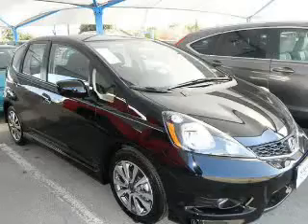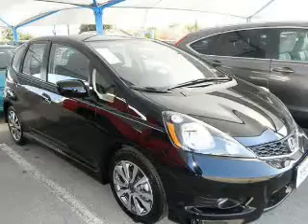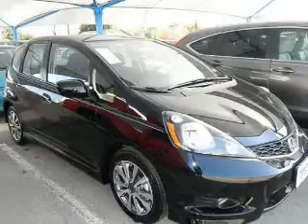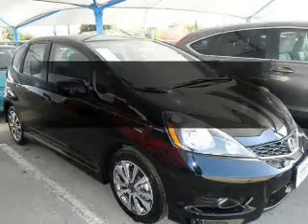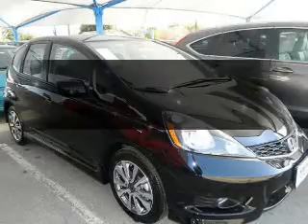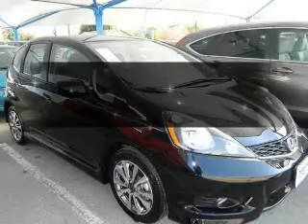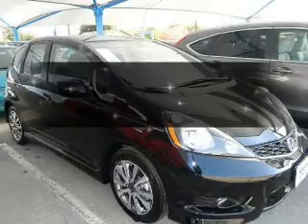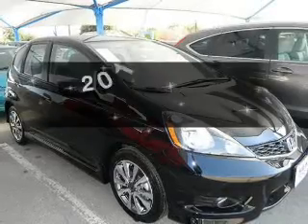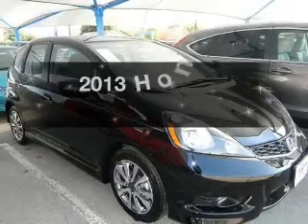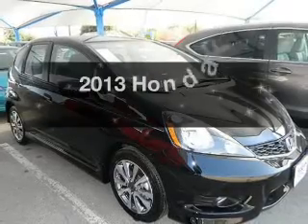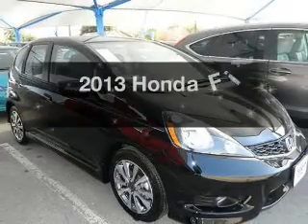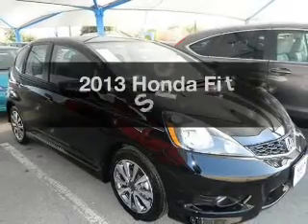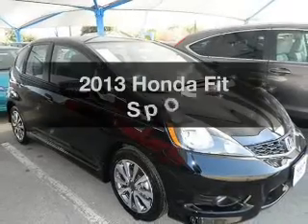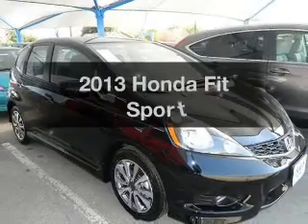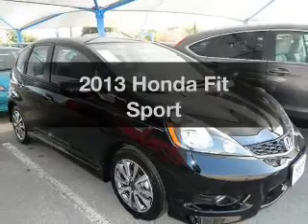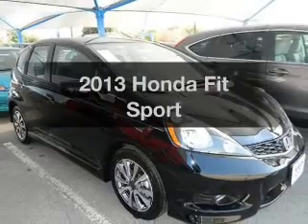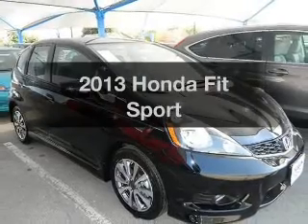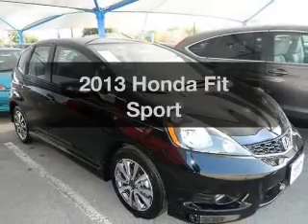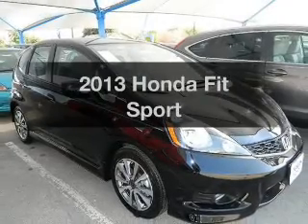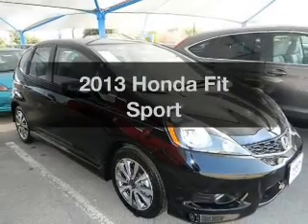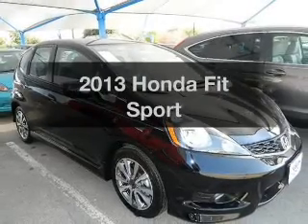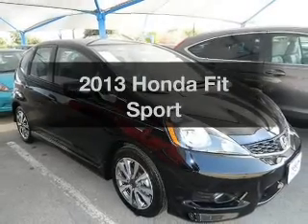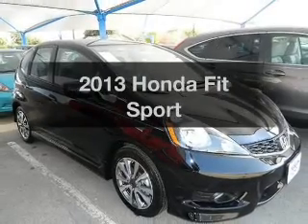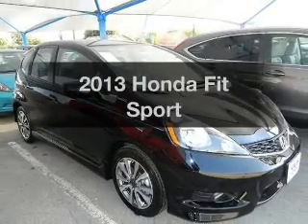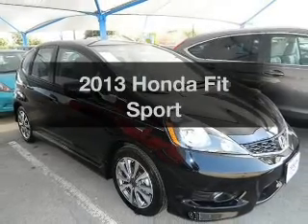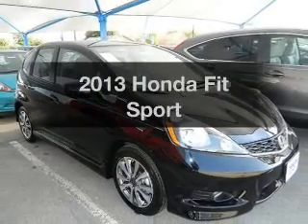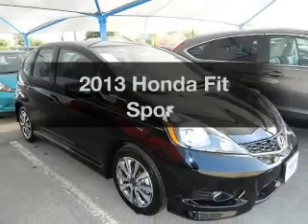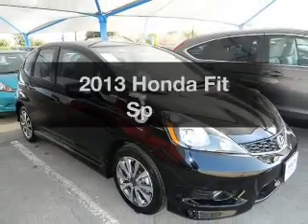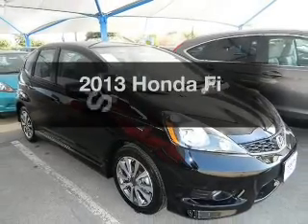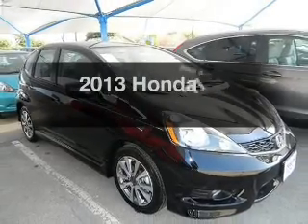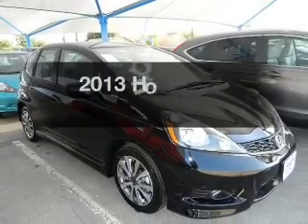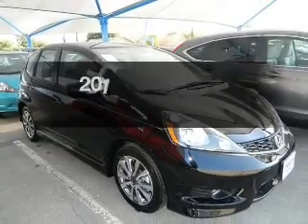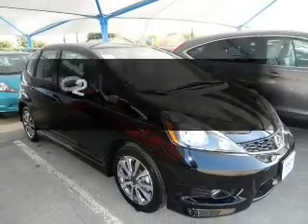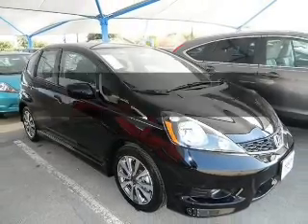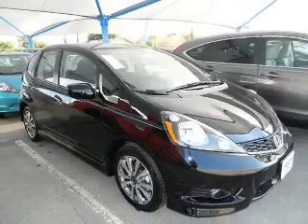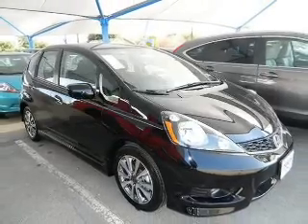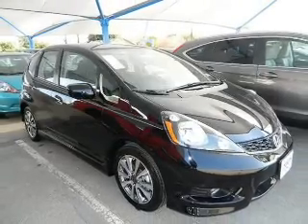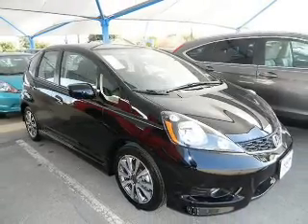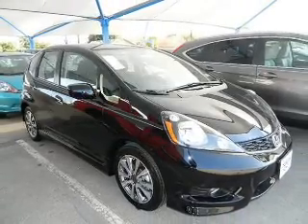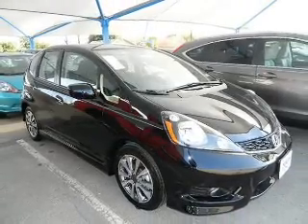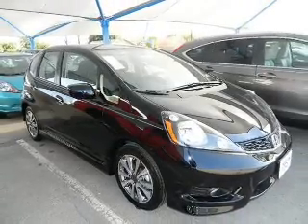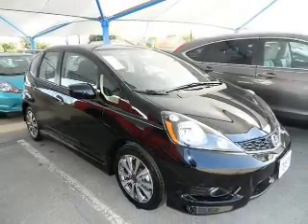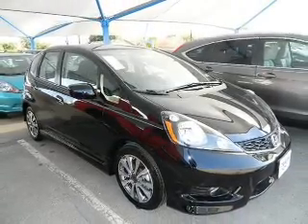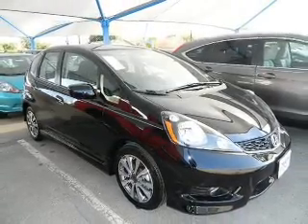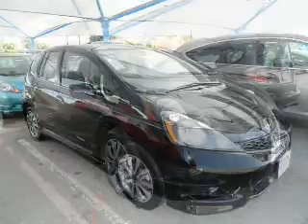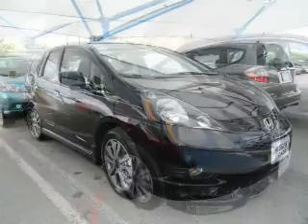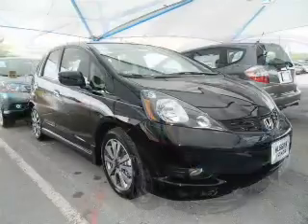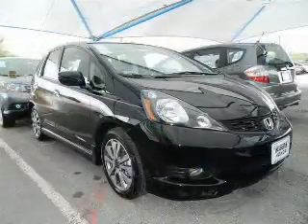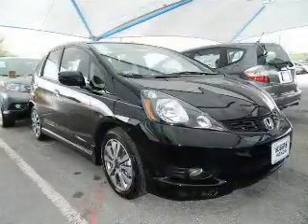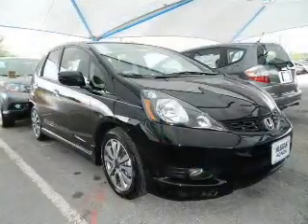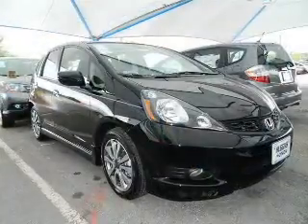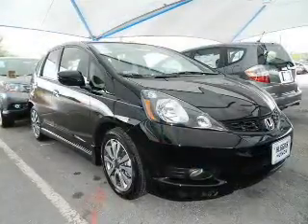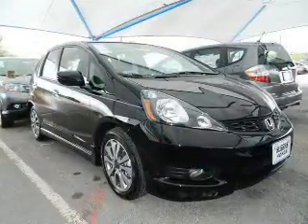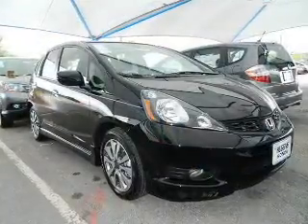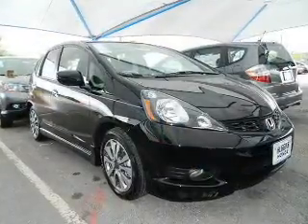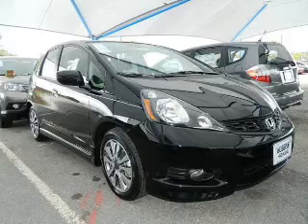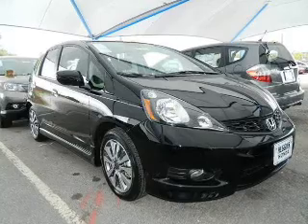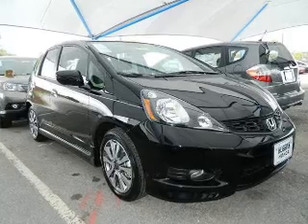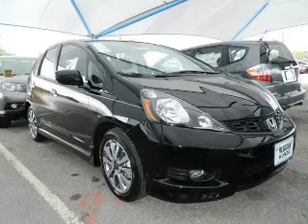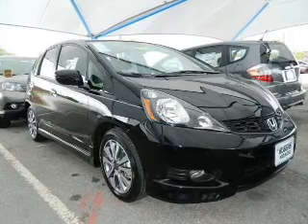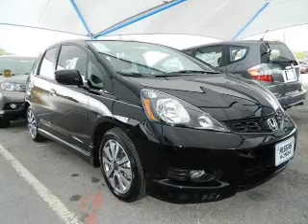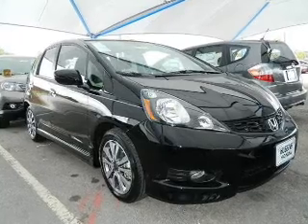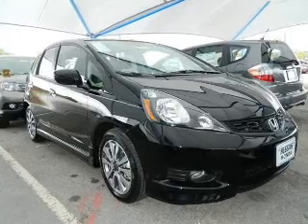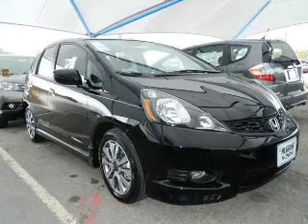Presenting the 2013 Honda Fit. Everything you need under one roof with this great vehicle.